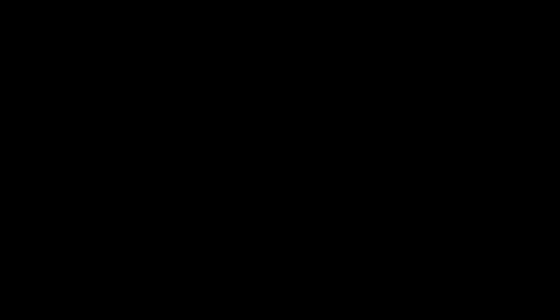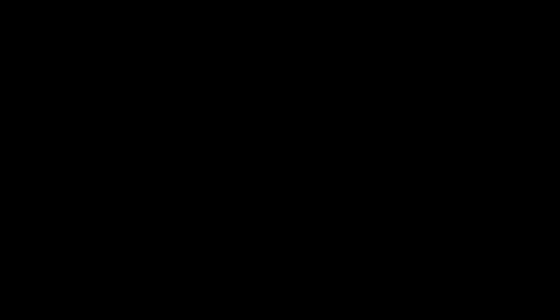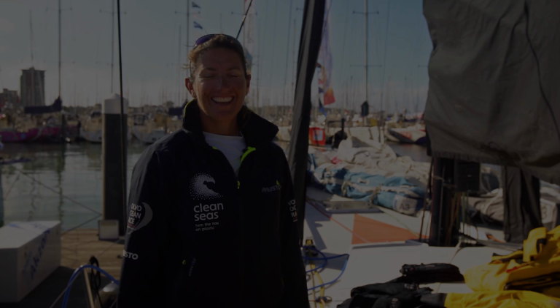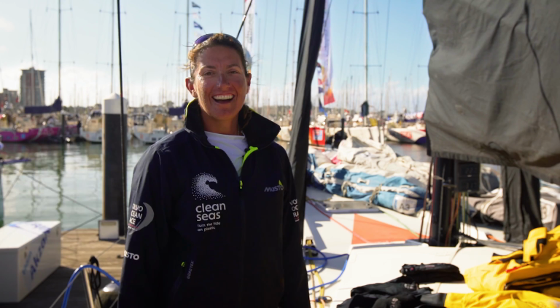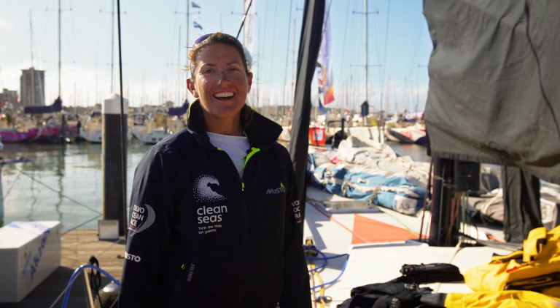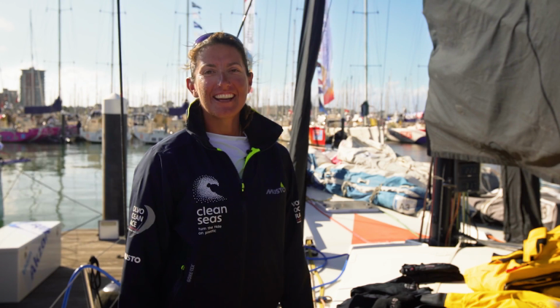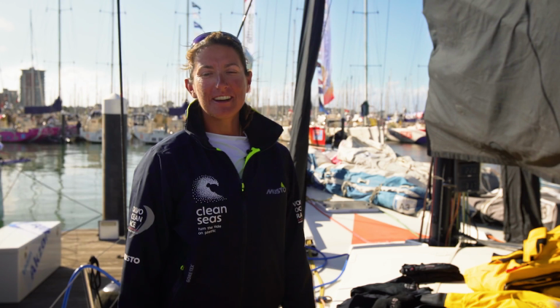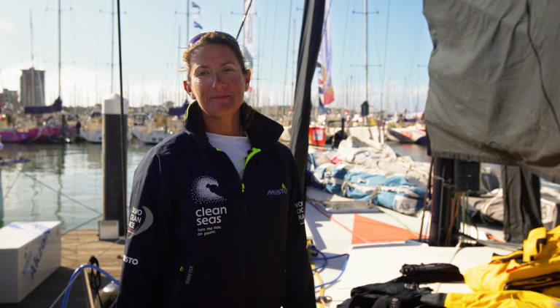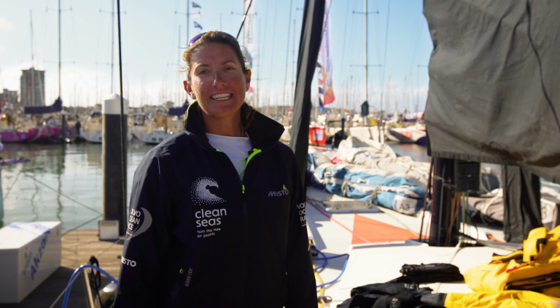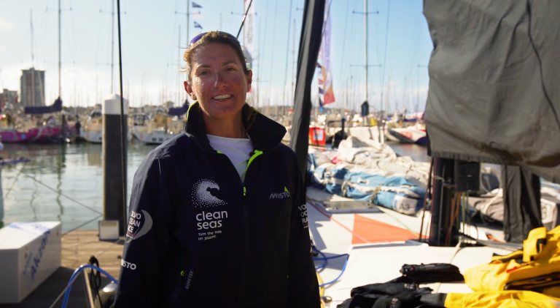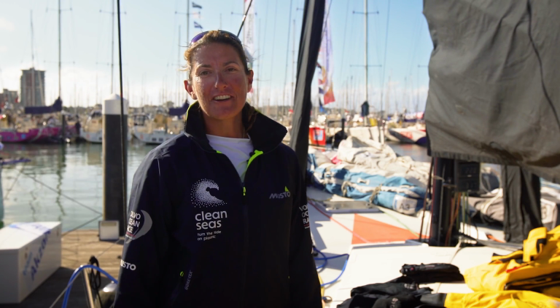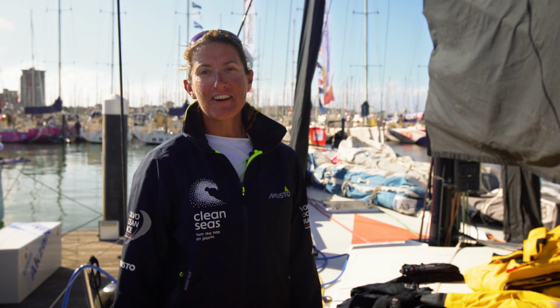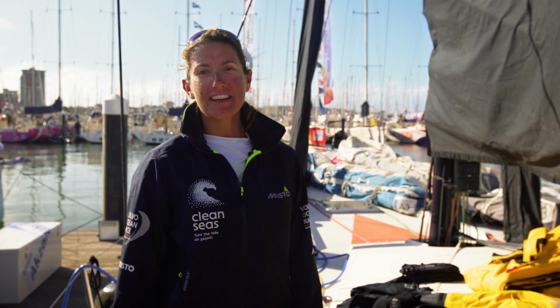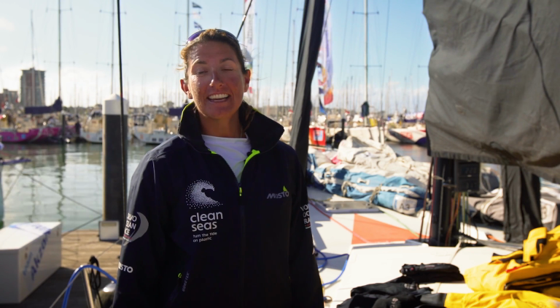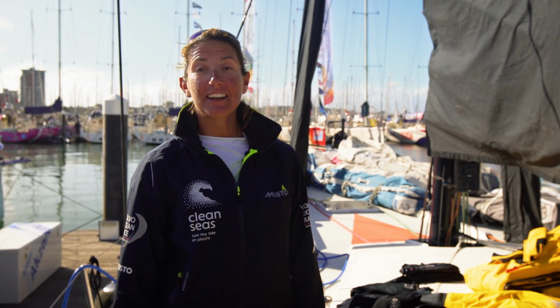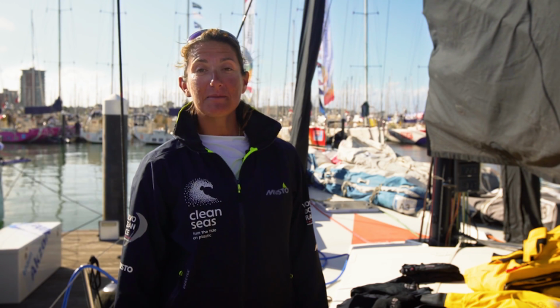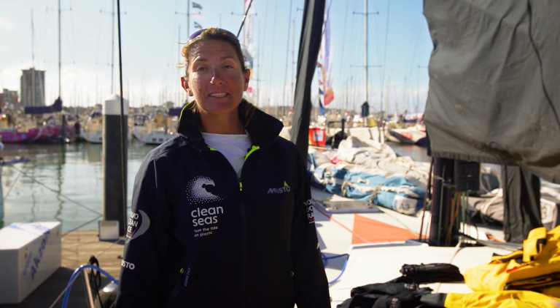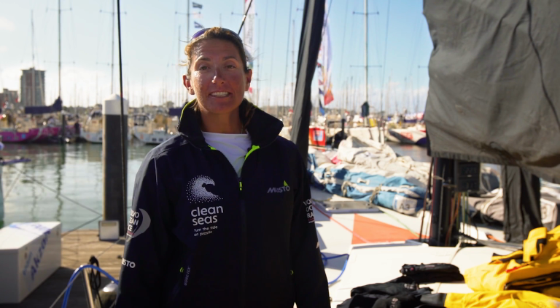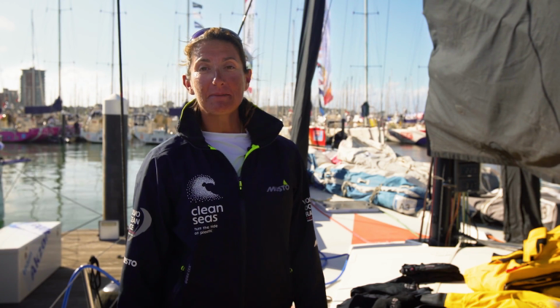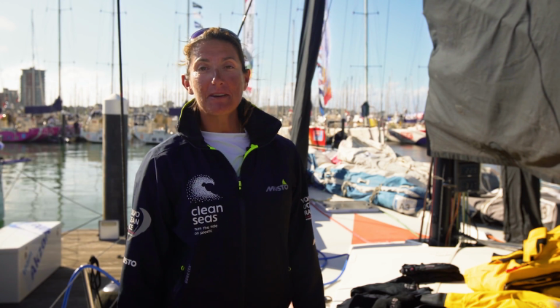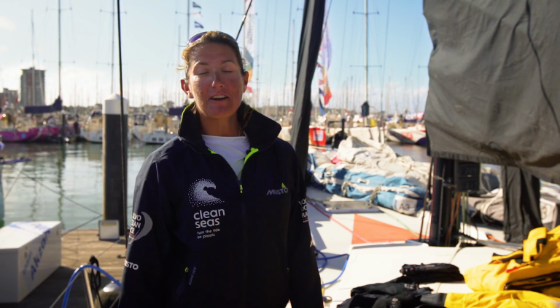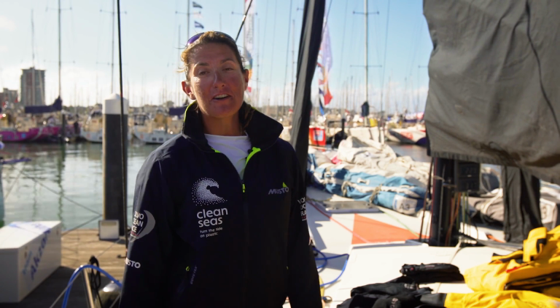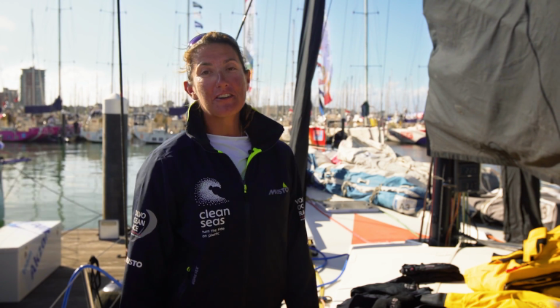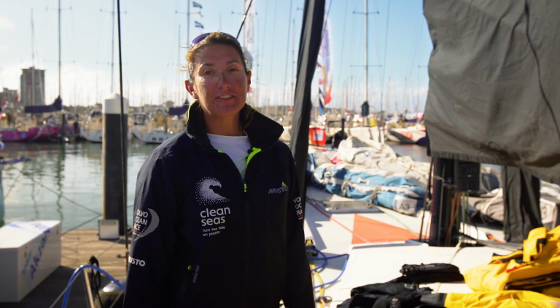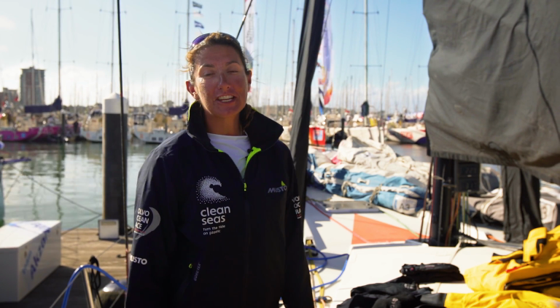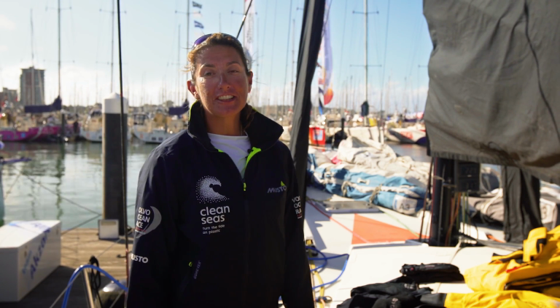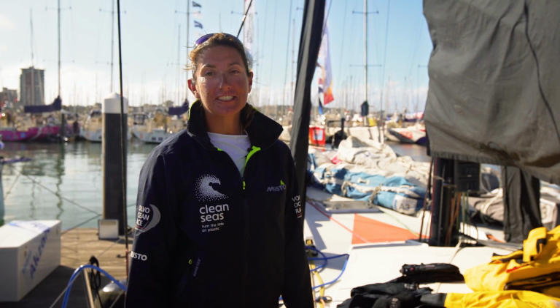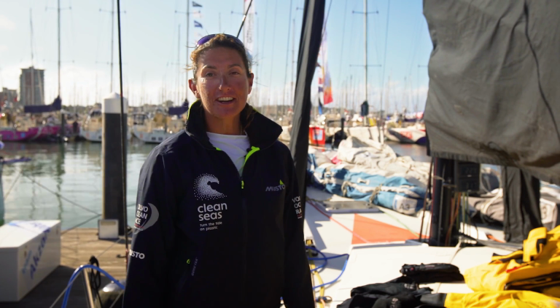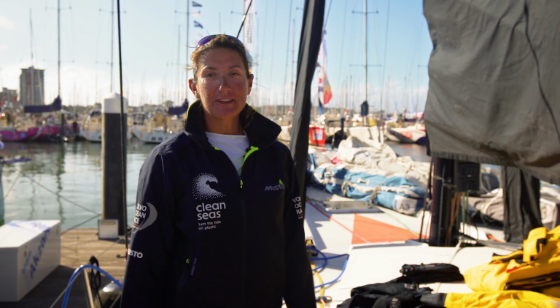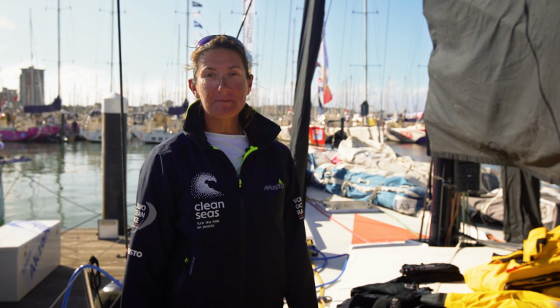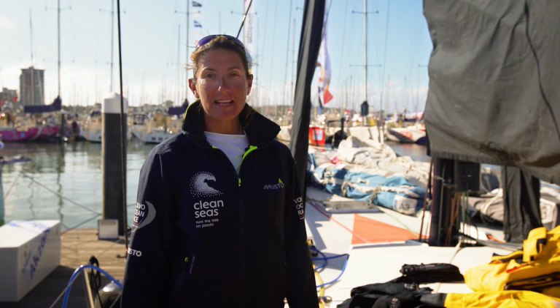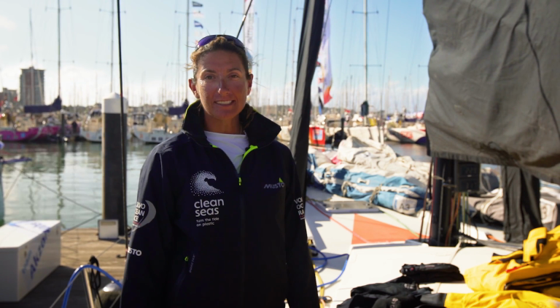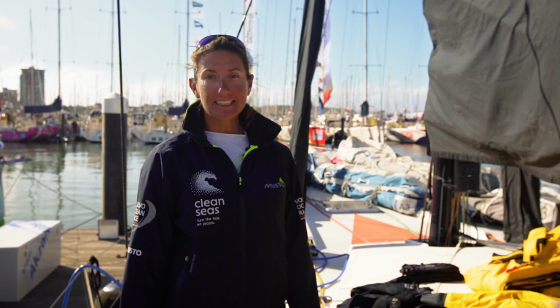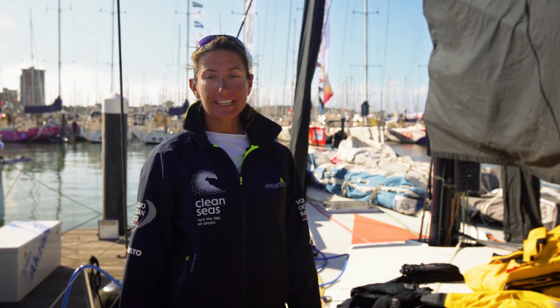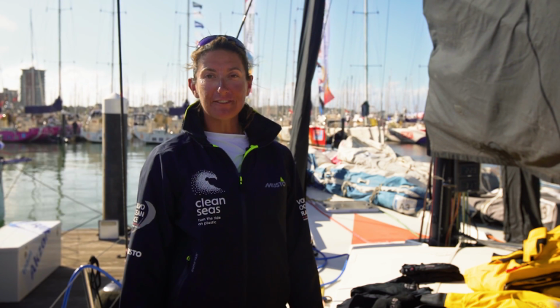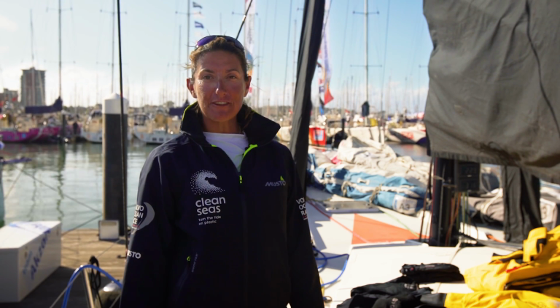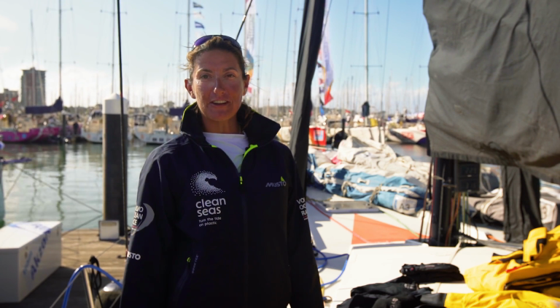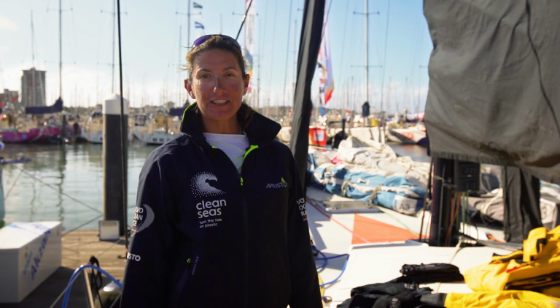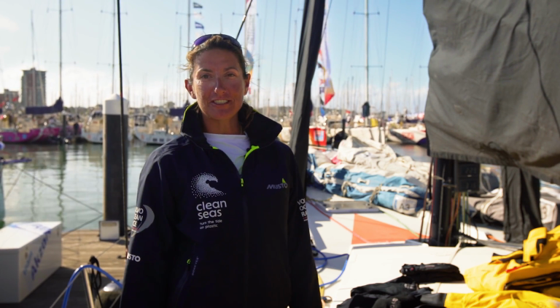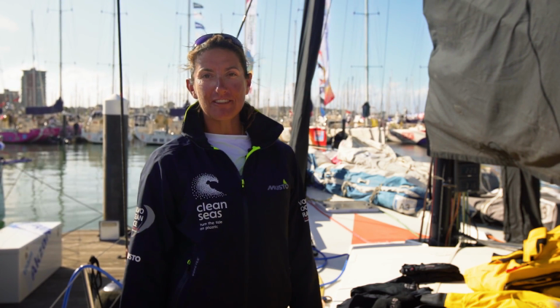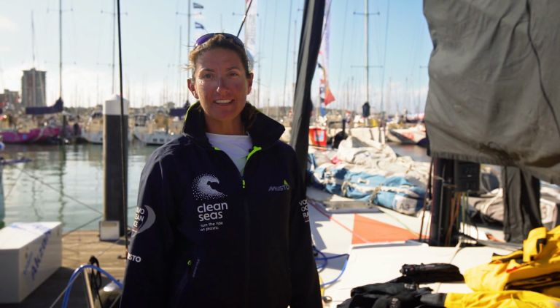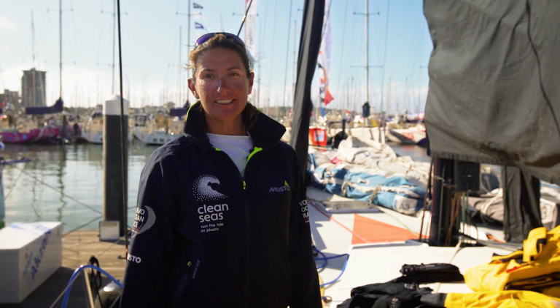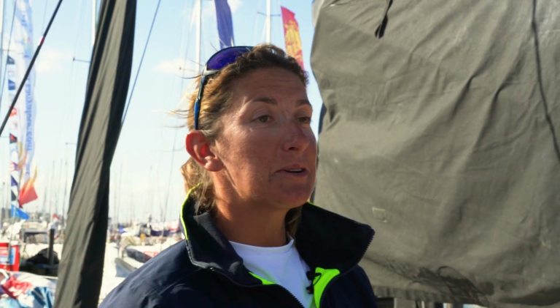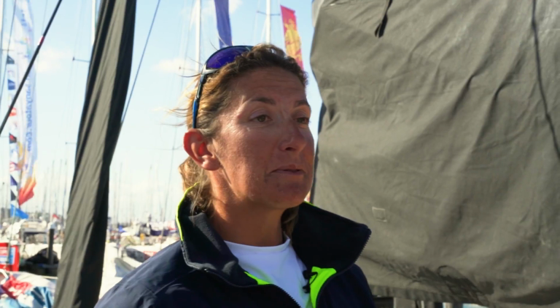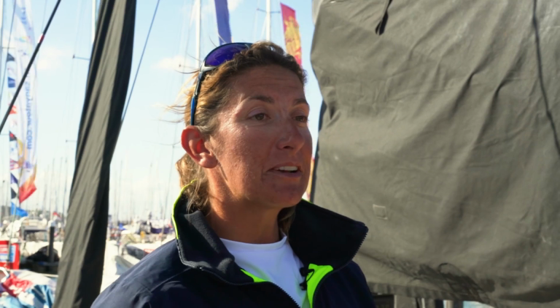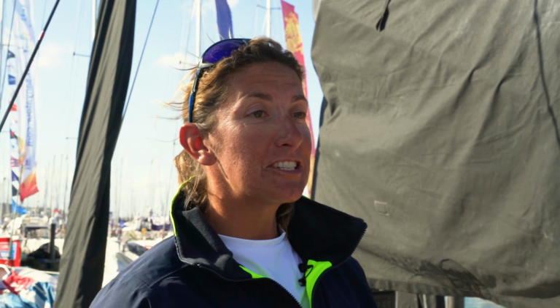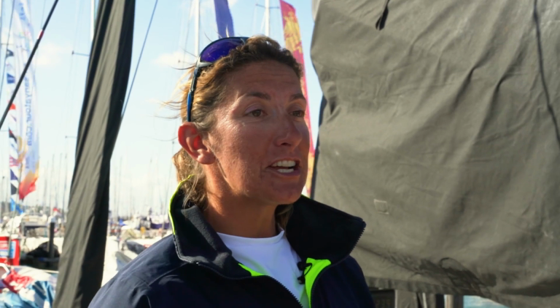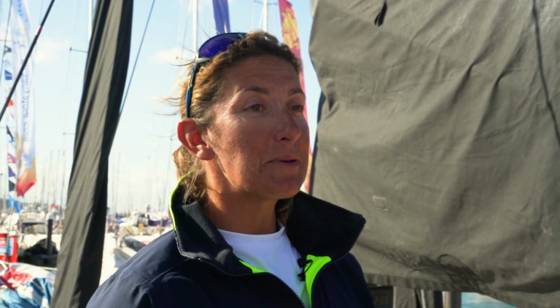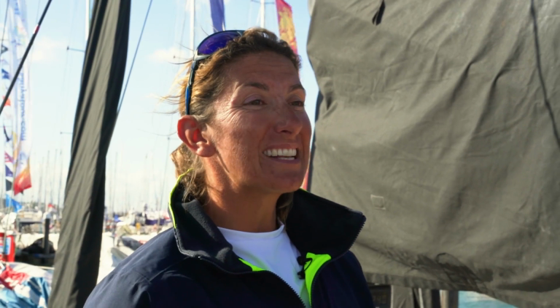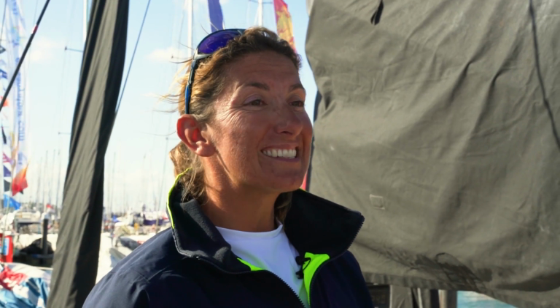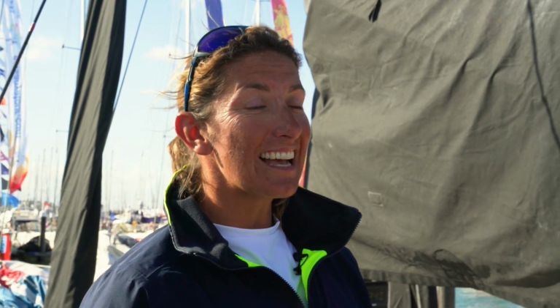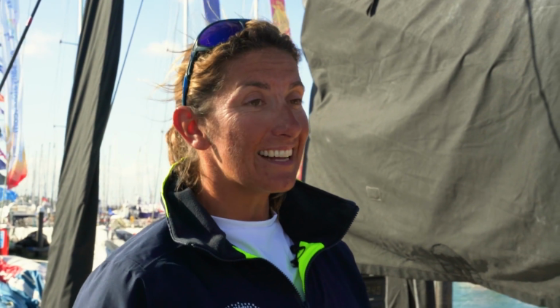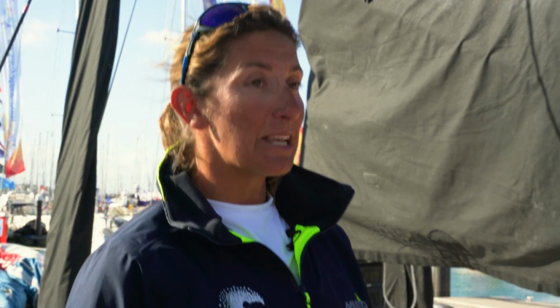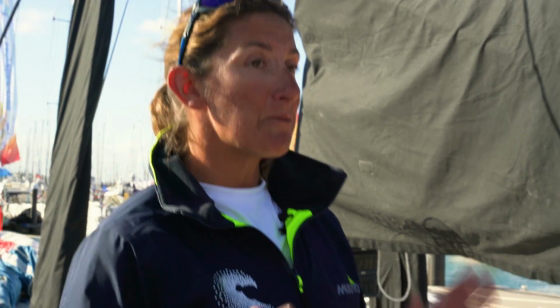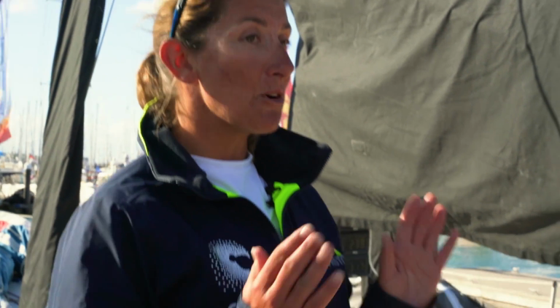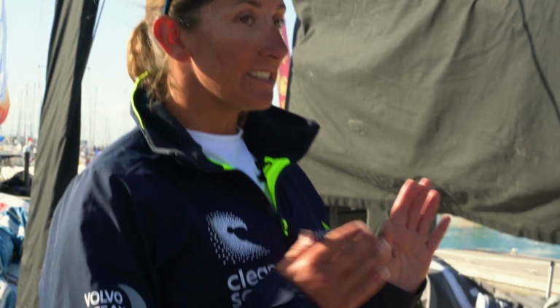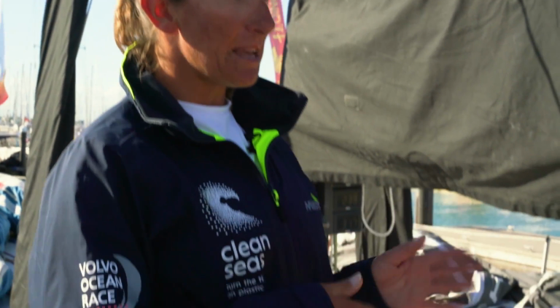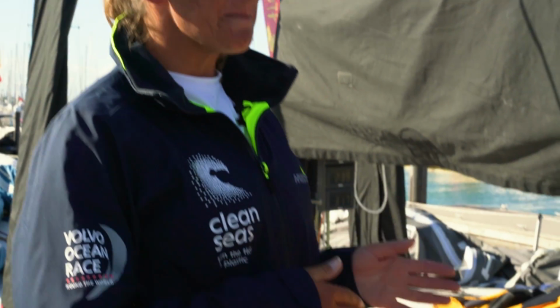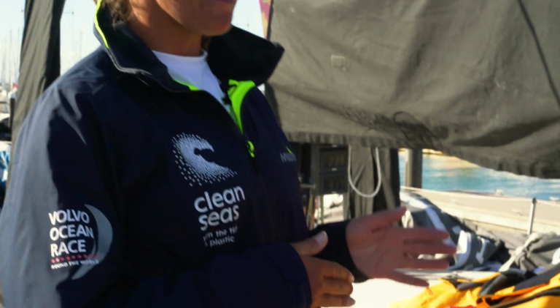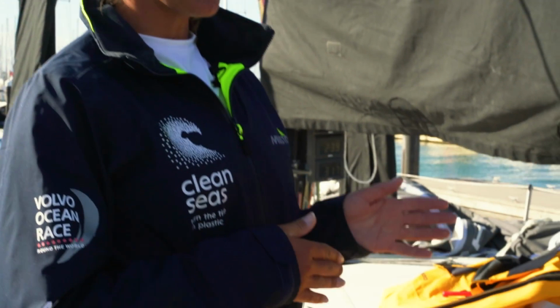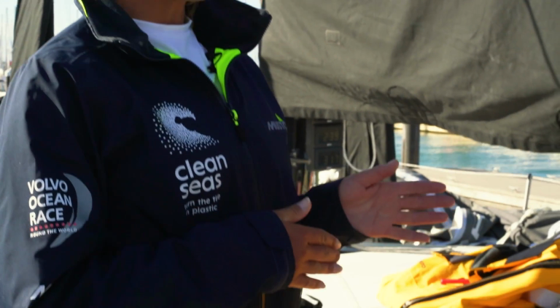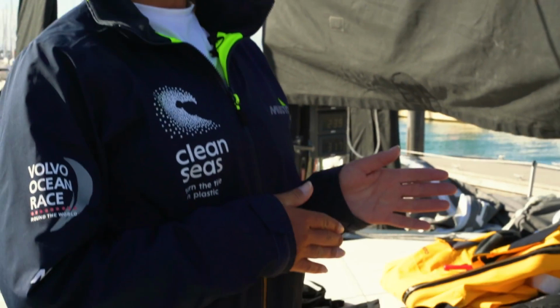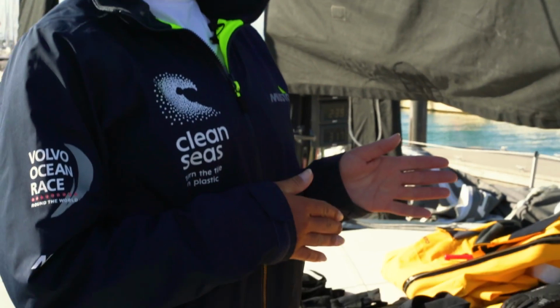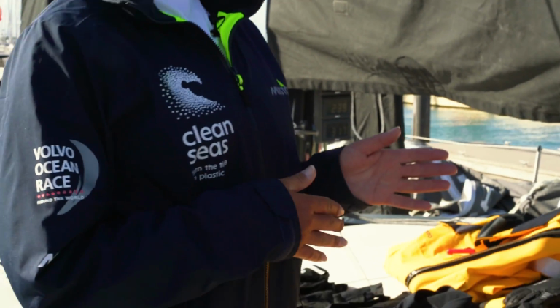Hi, I'm Dee Caffari and I'm the skipper of Turn the Tide on Plastic in the Volvo Ocean Race. I'm going to show you exactly what is in my kit bag.